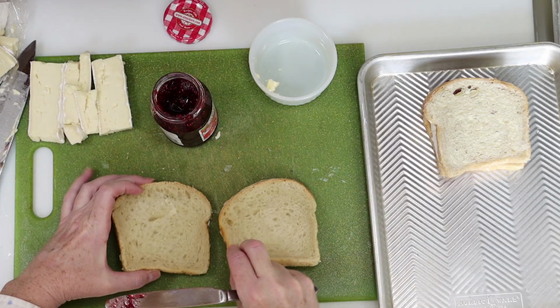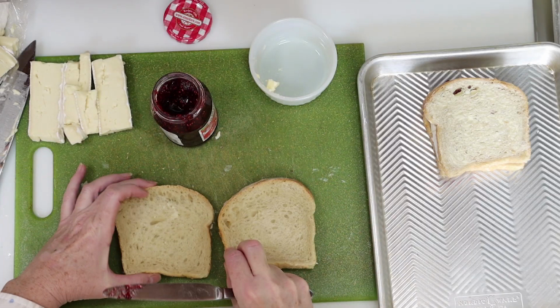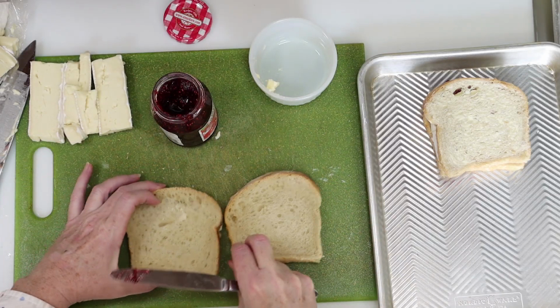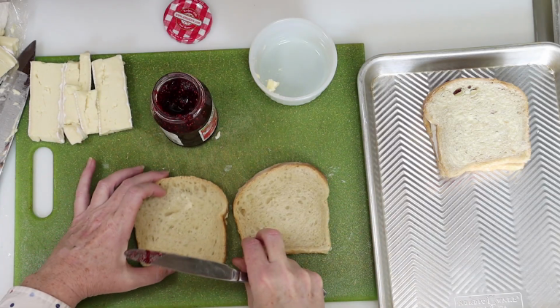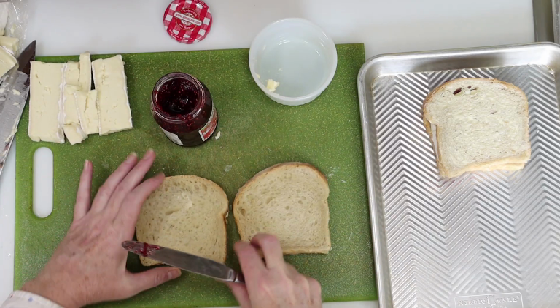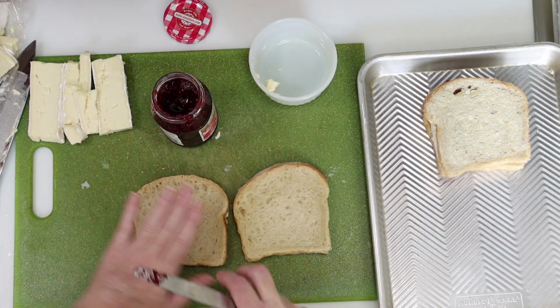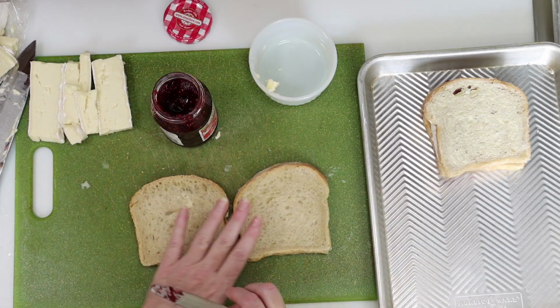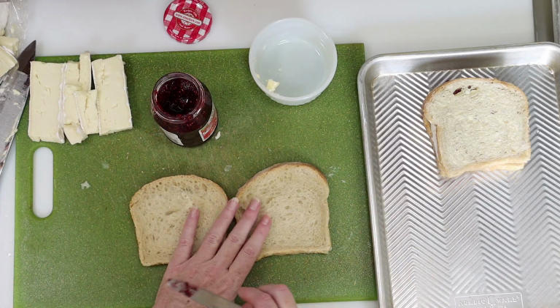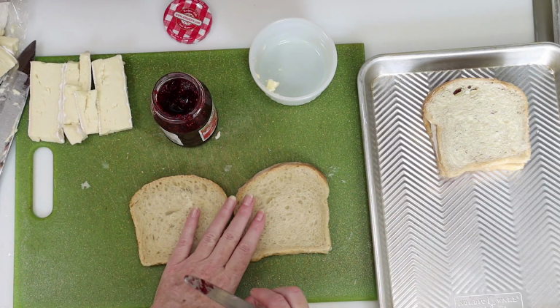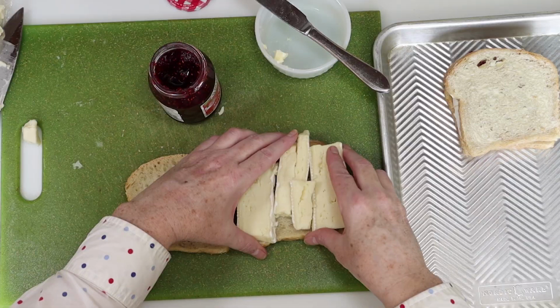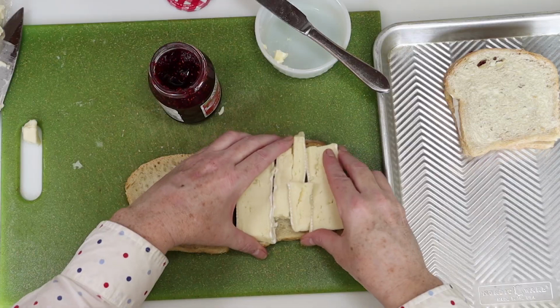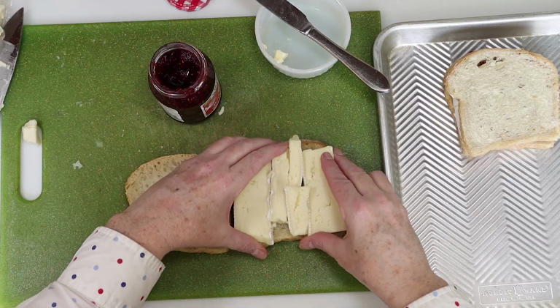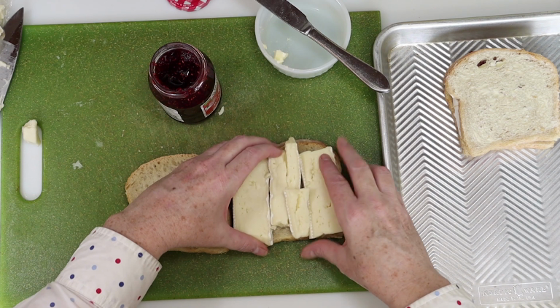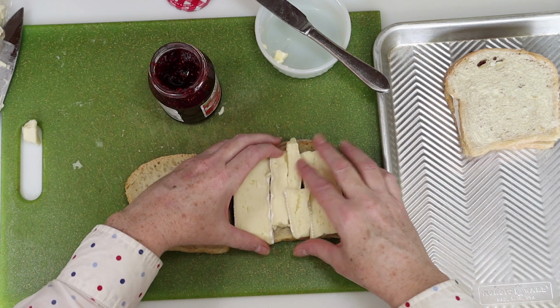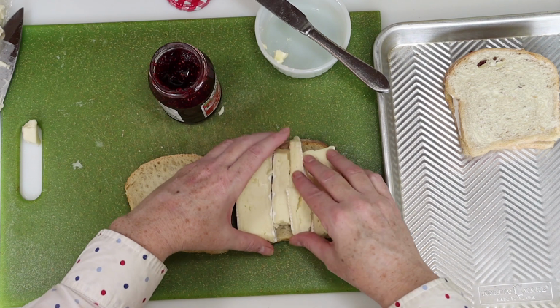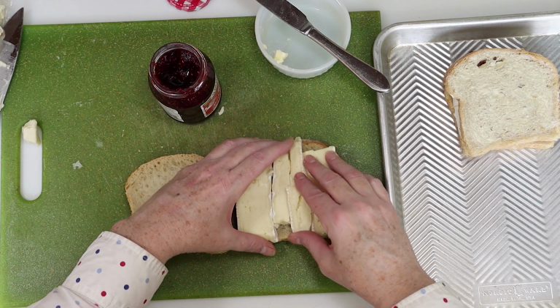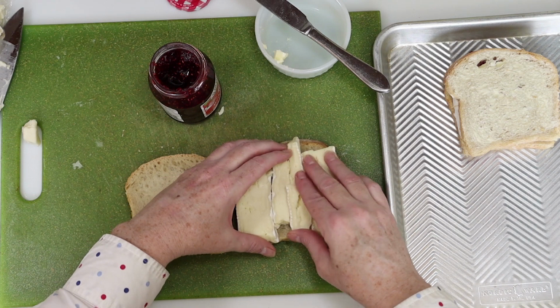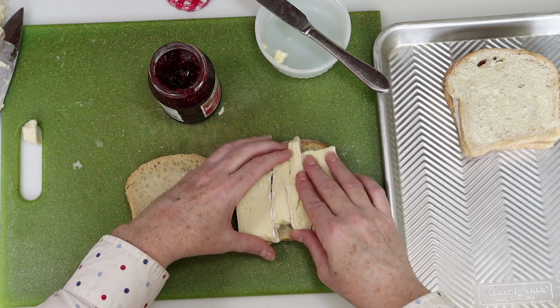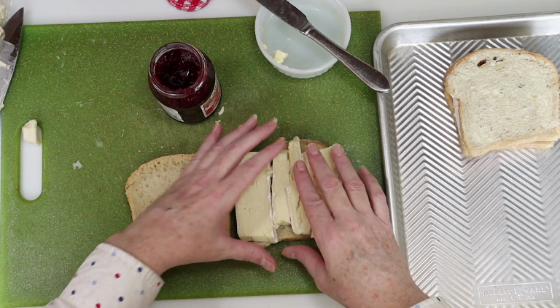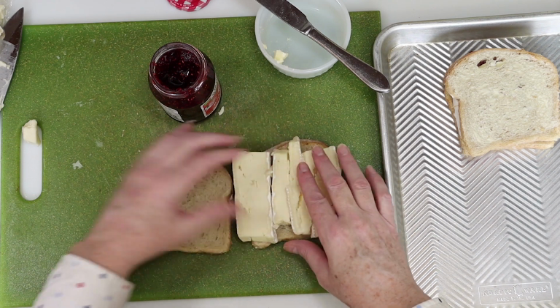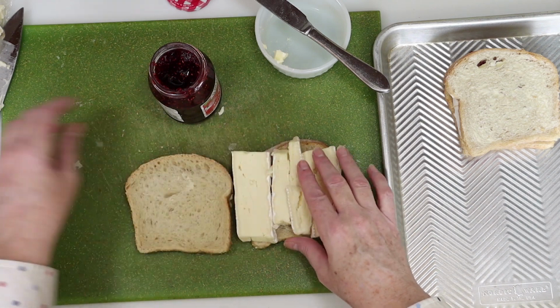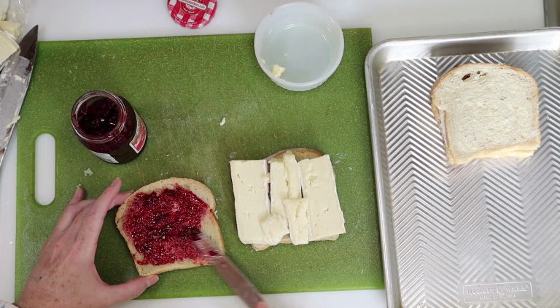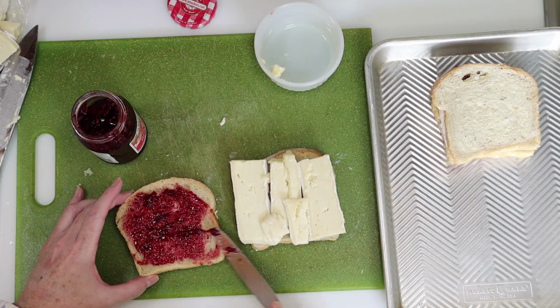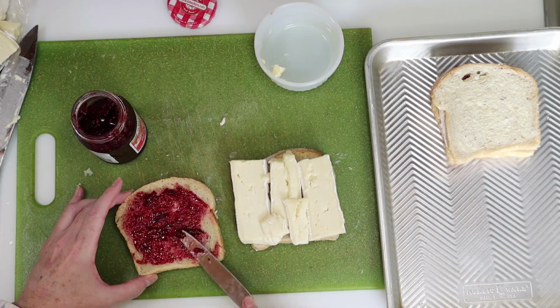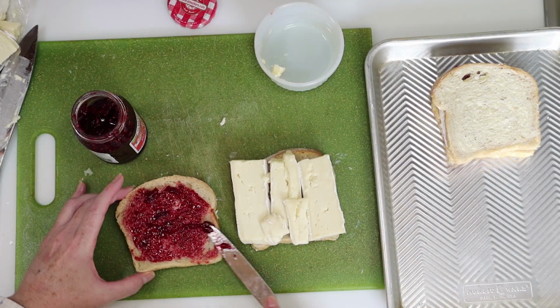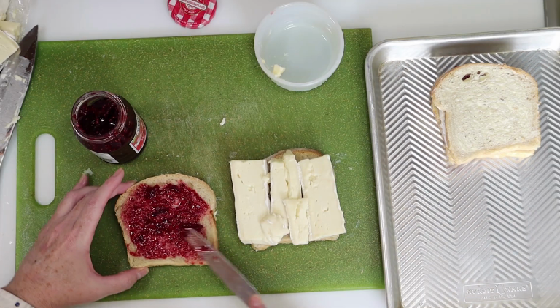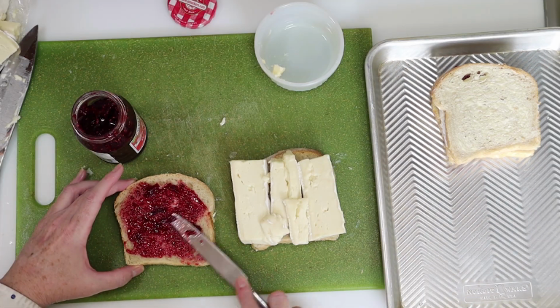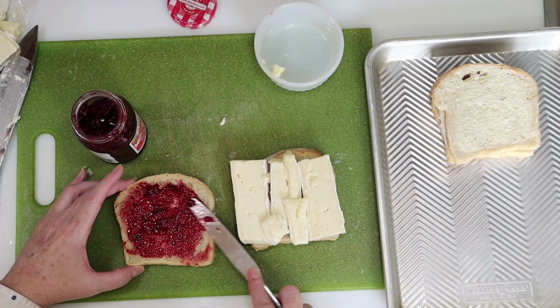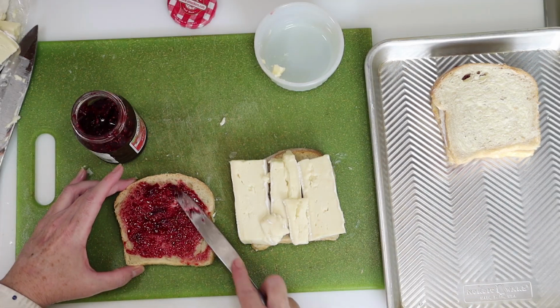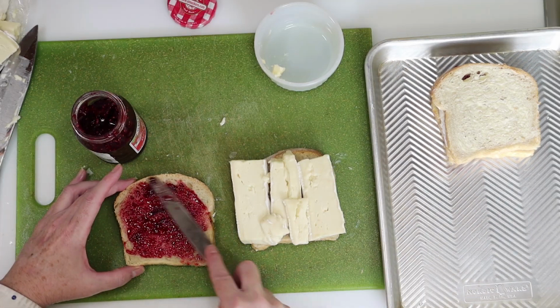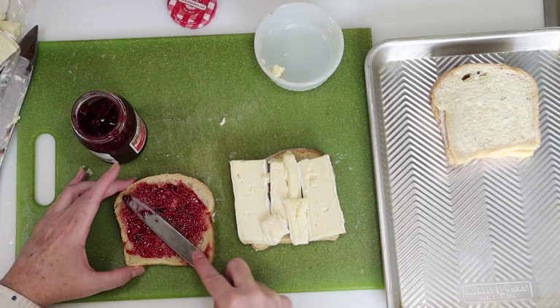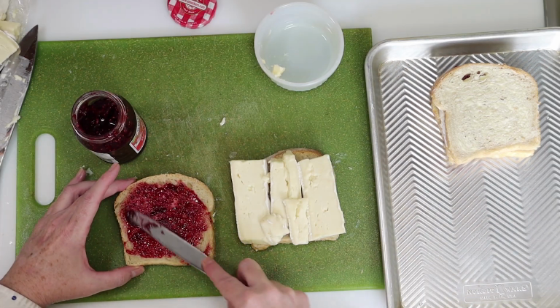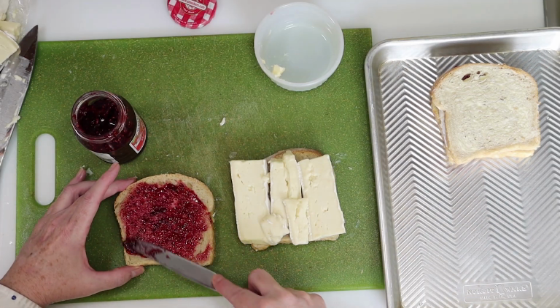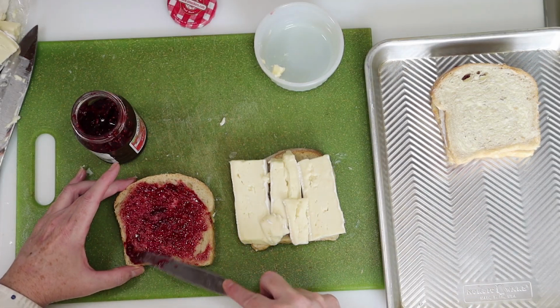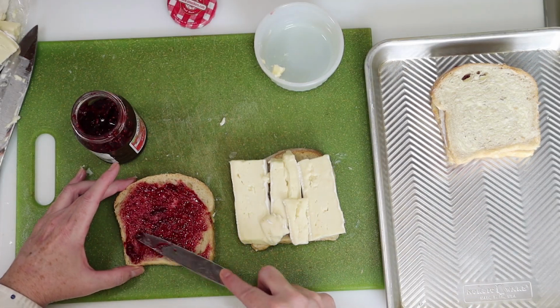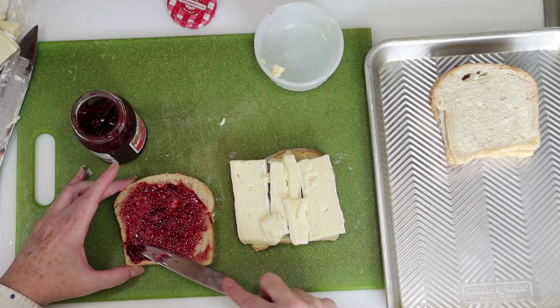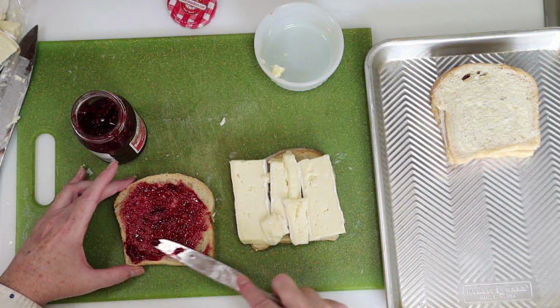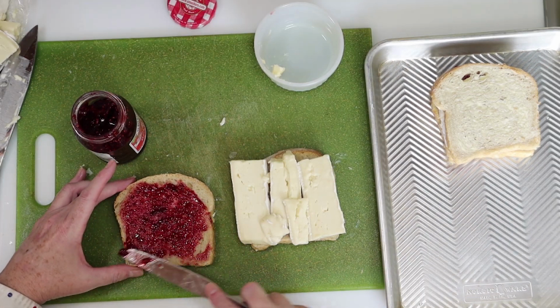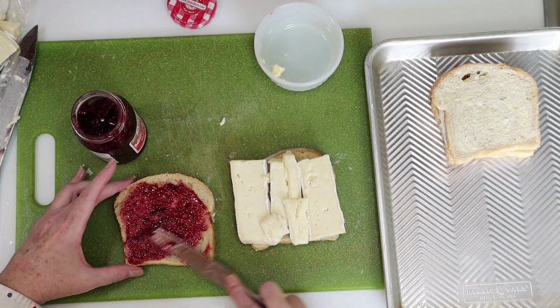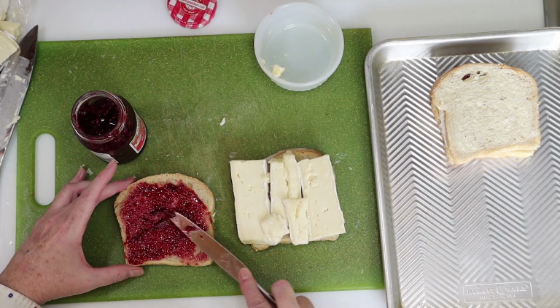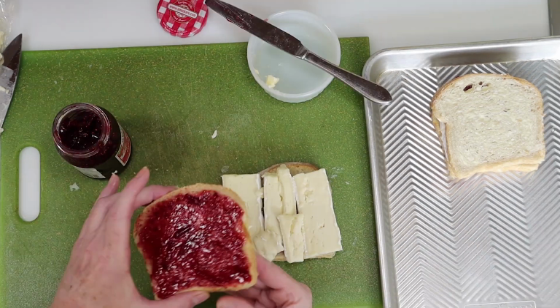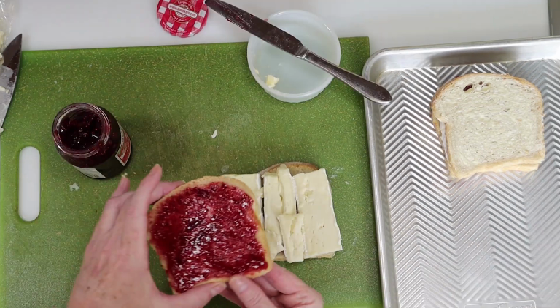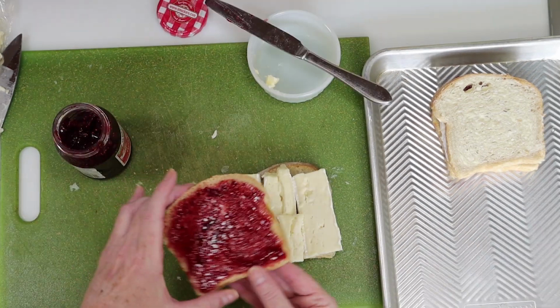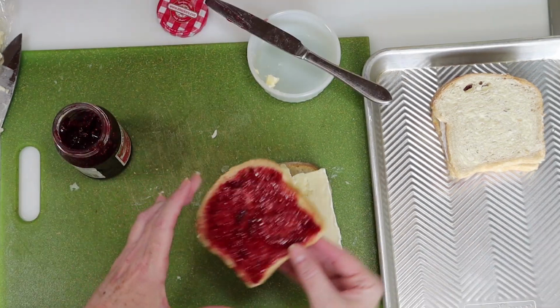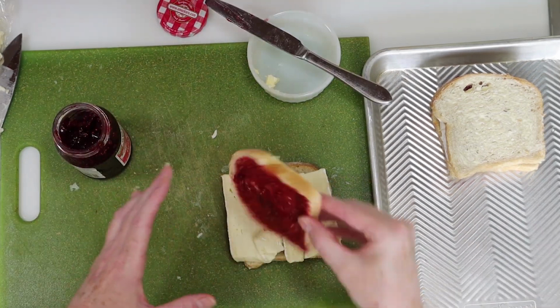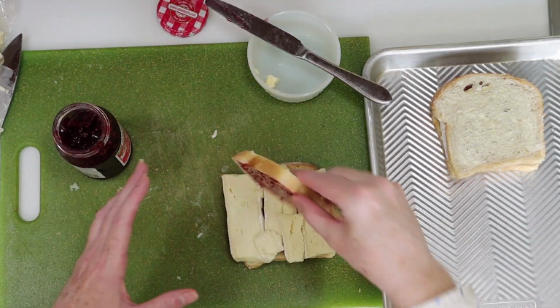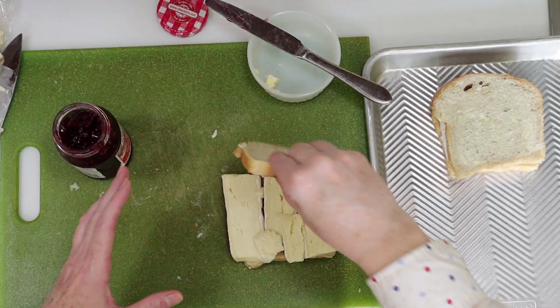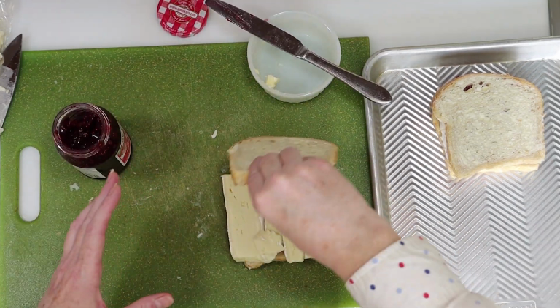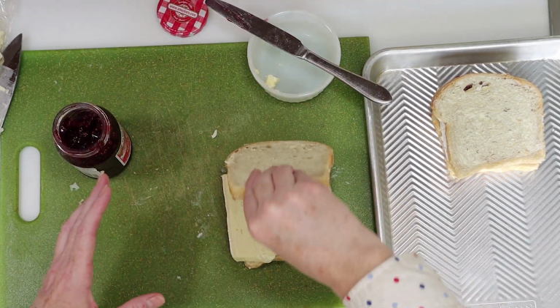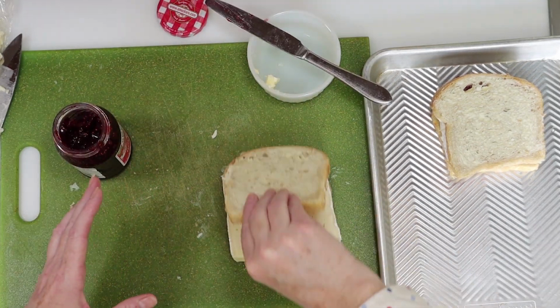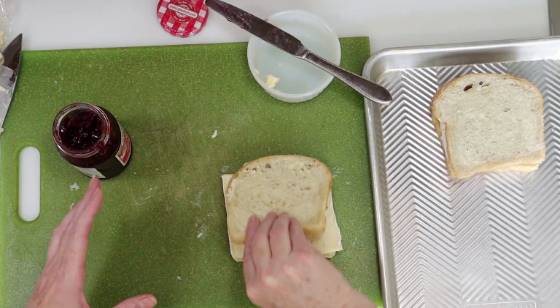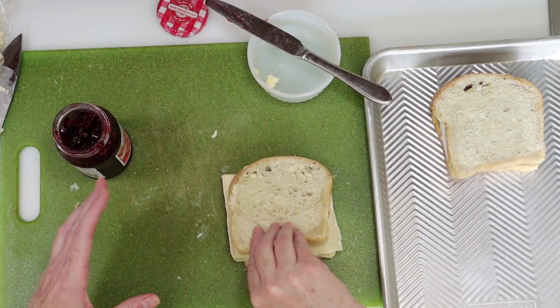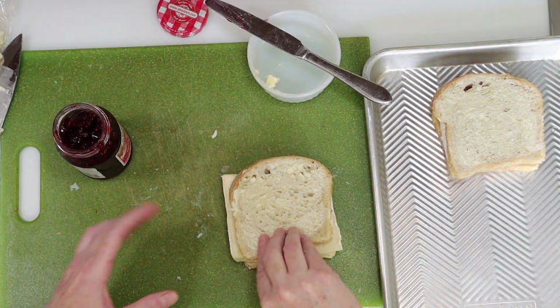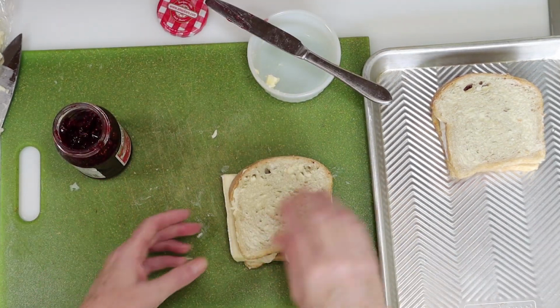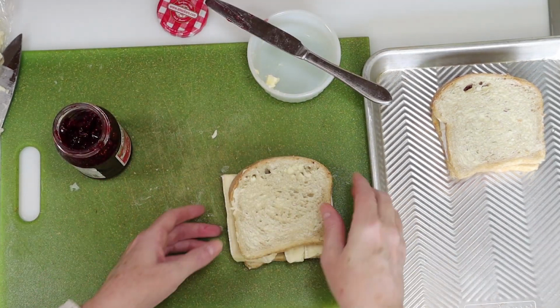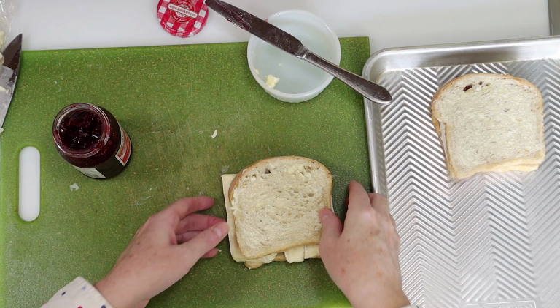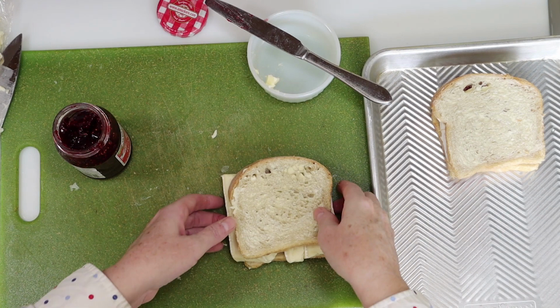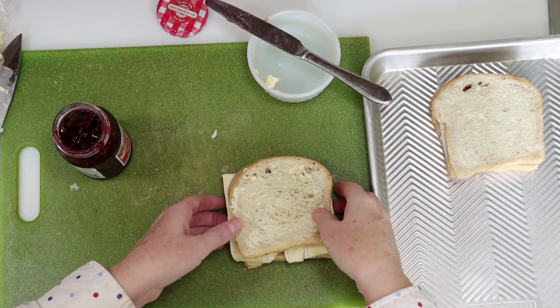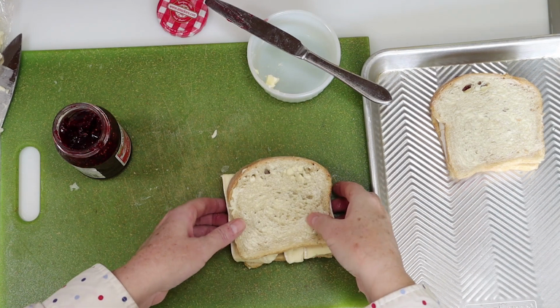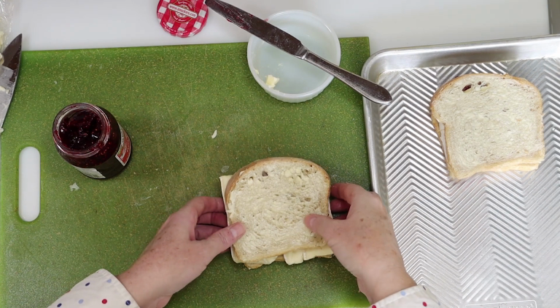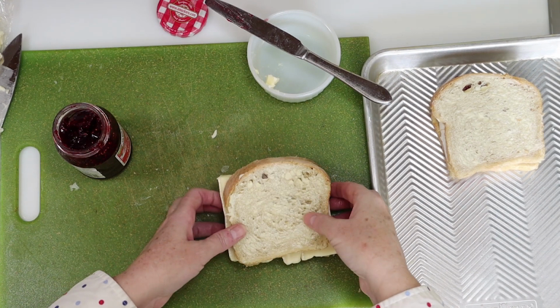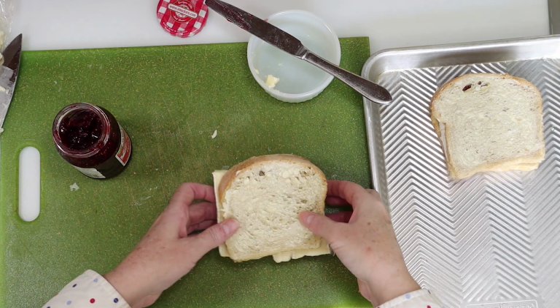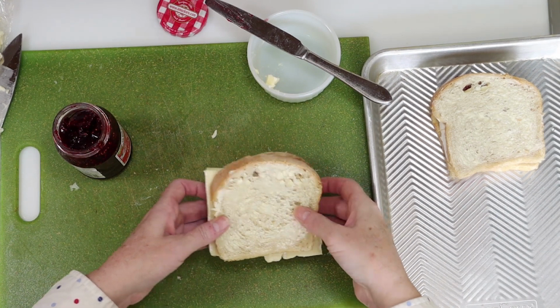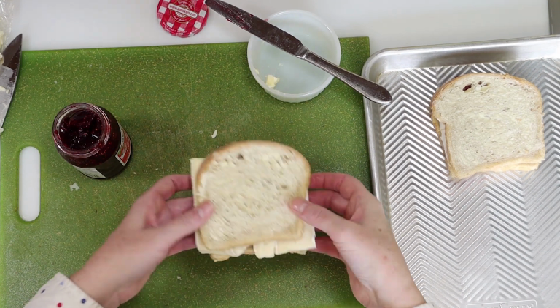Buttered side down, add the brie, spread your preserves, put the top on, and it's done. And now we're ready to start cooking.